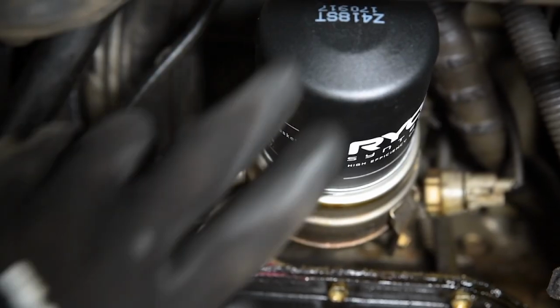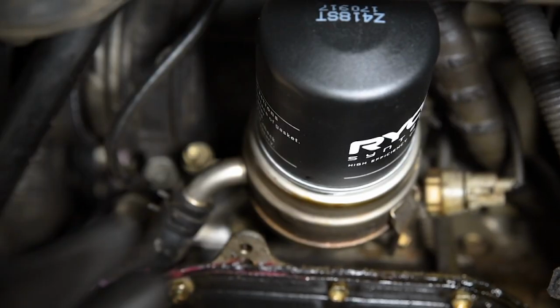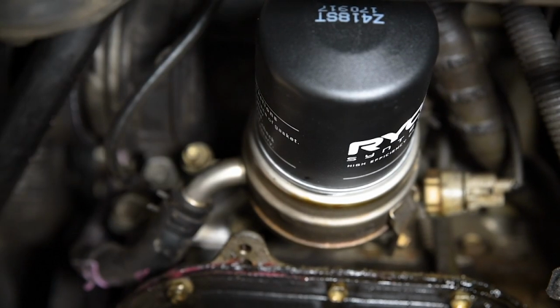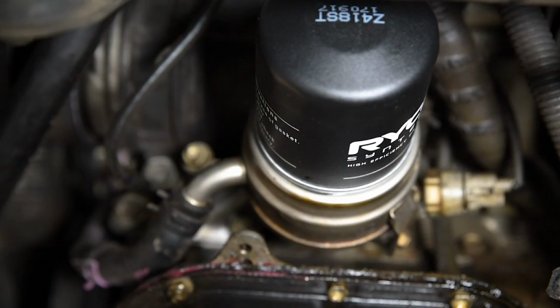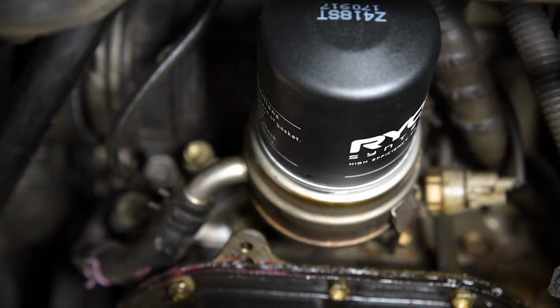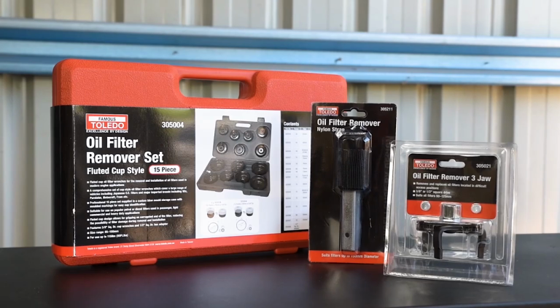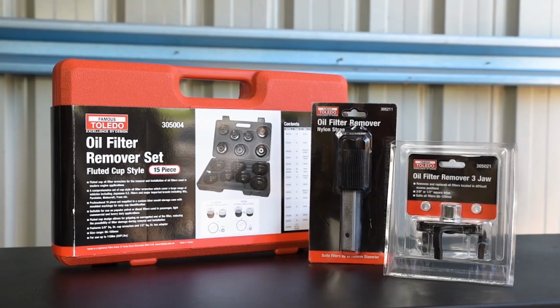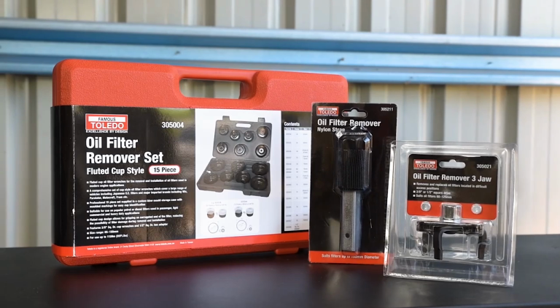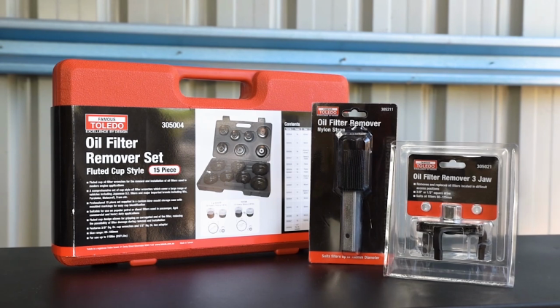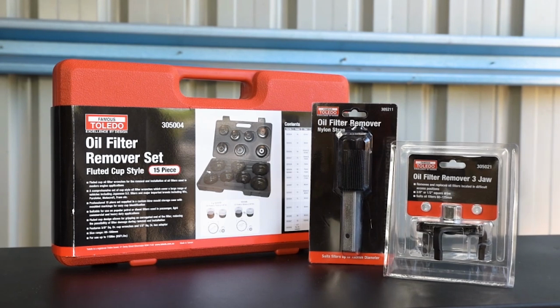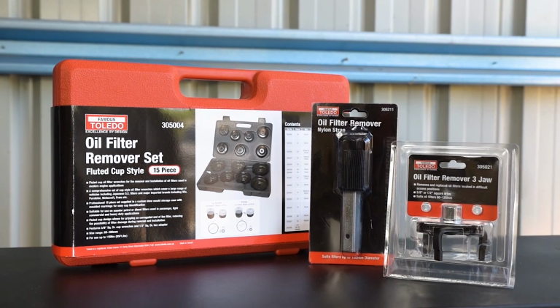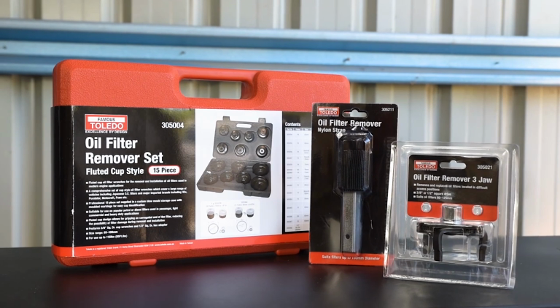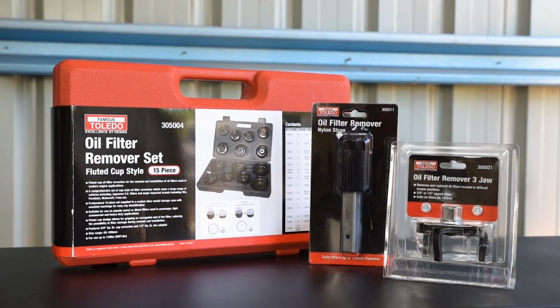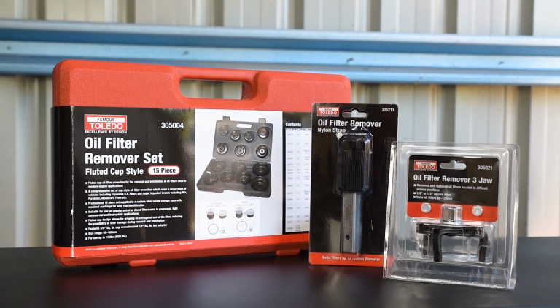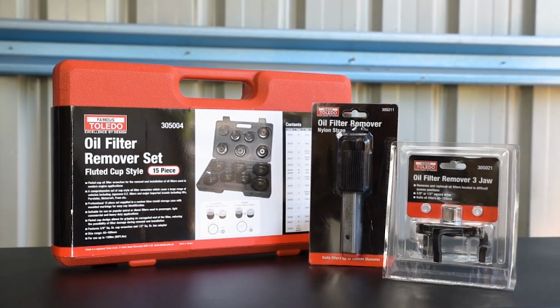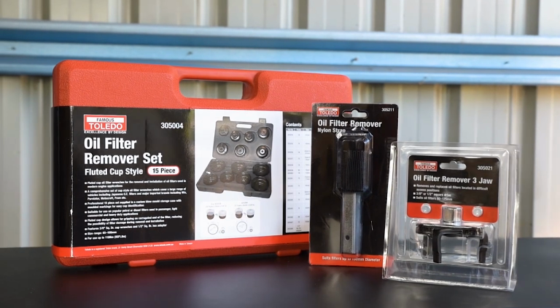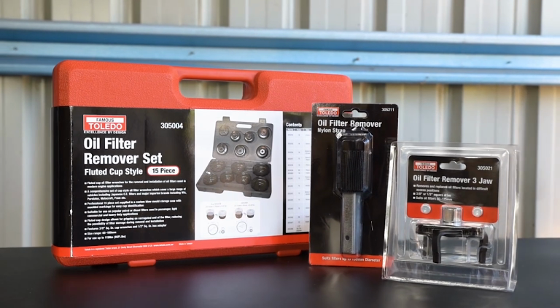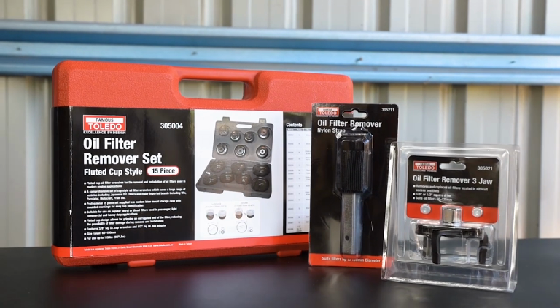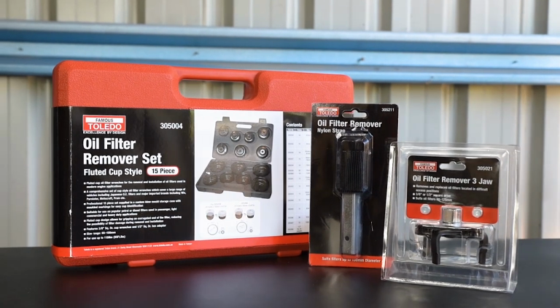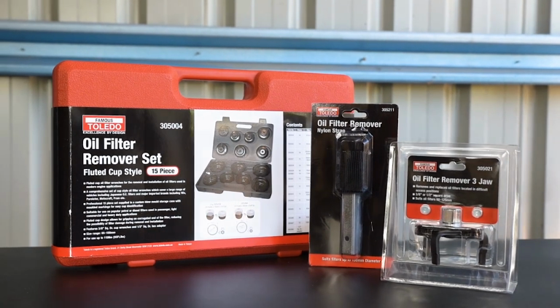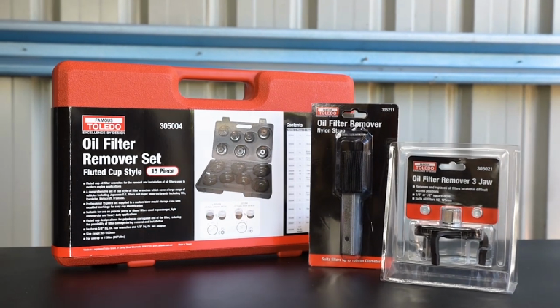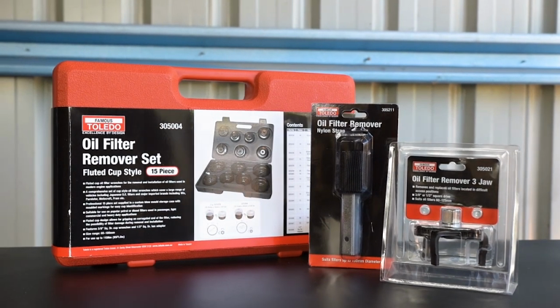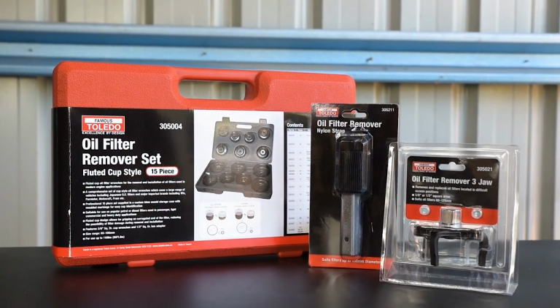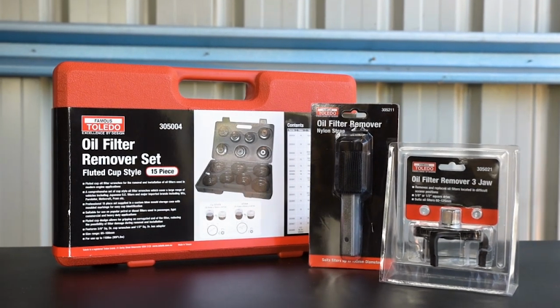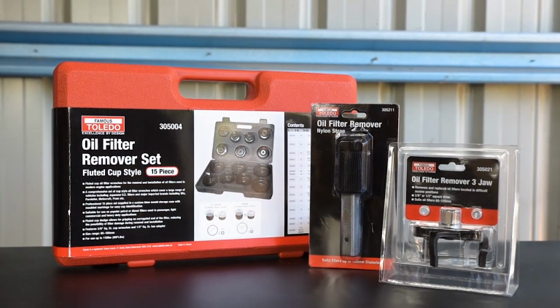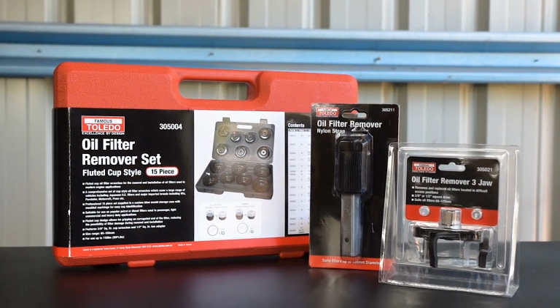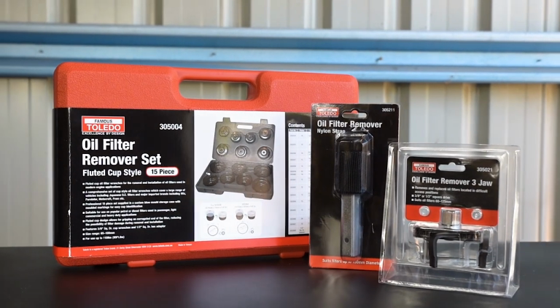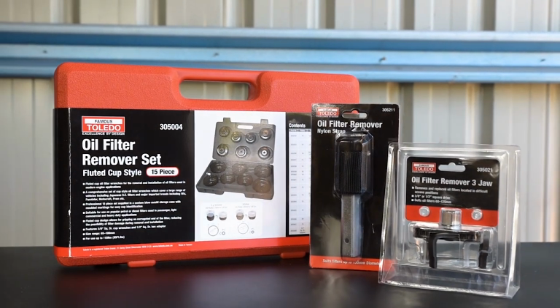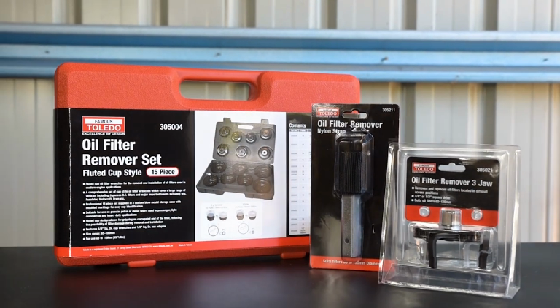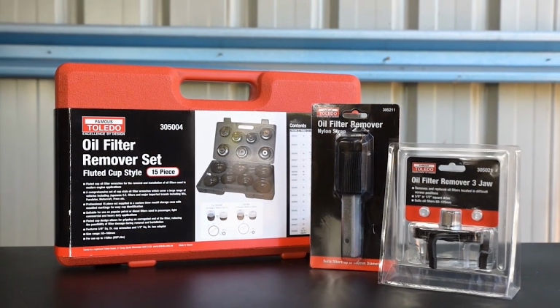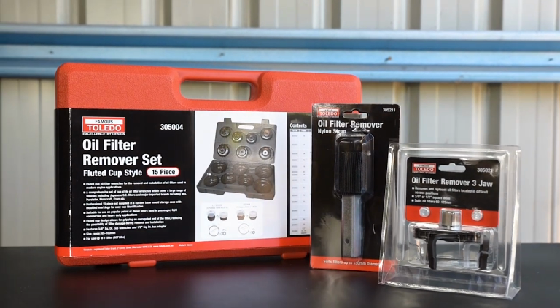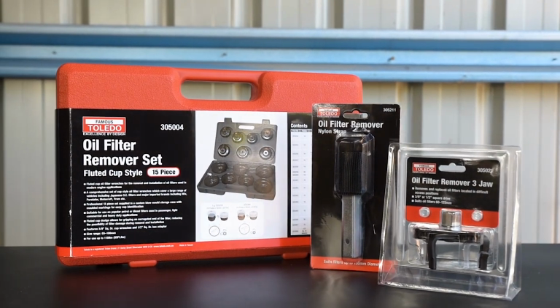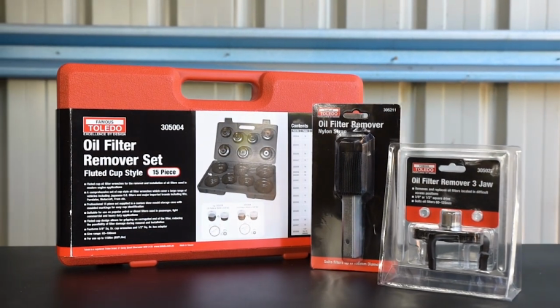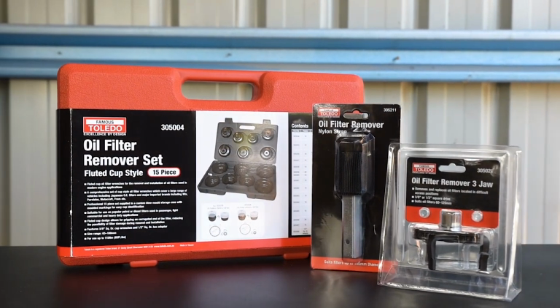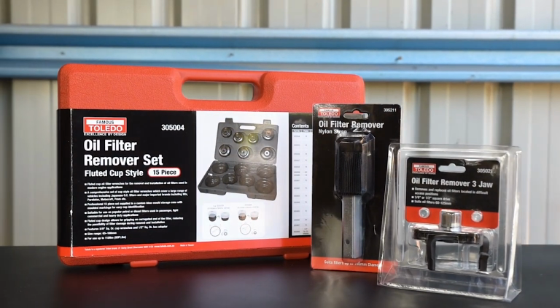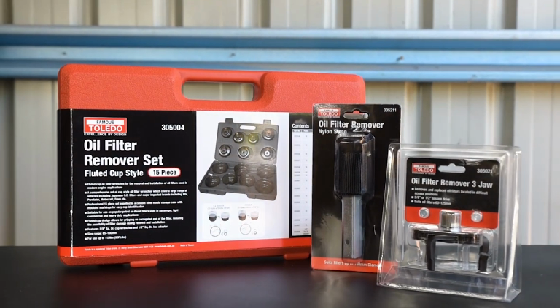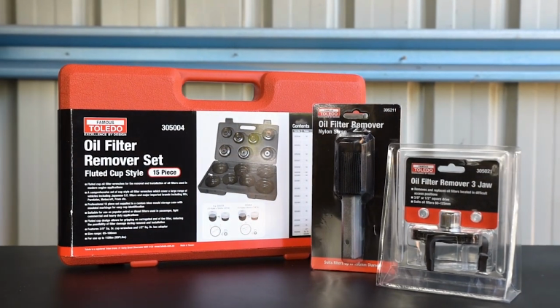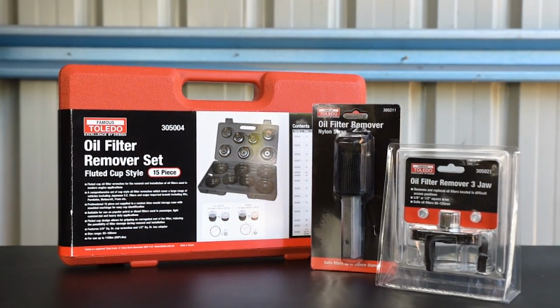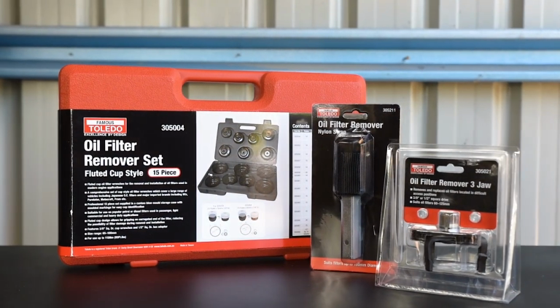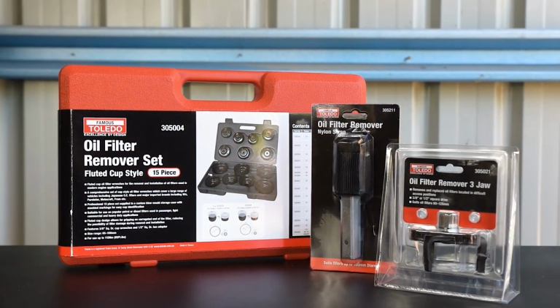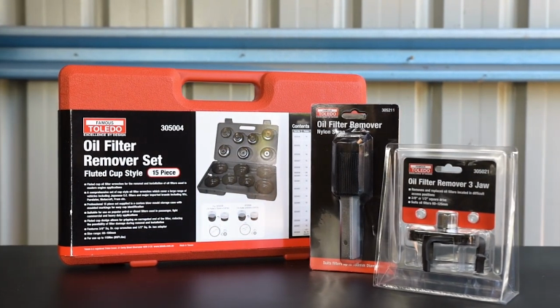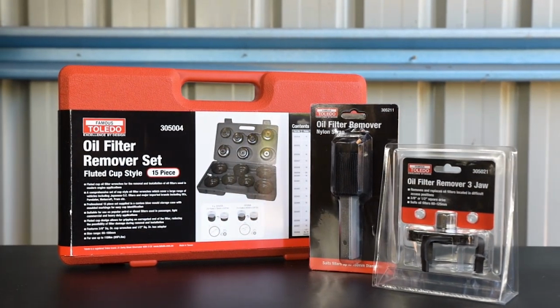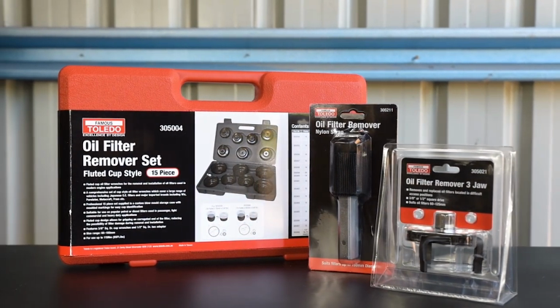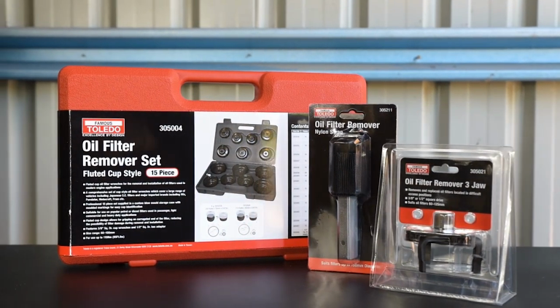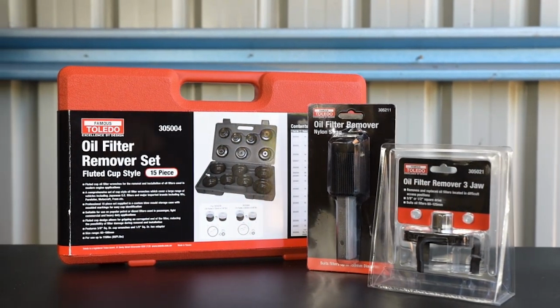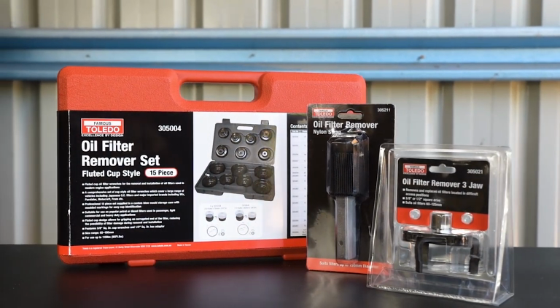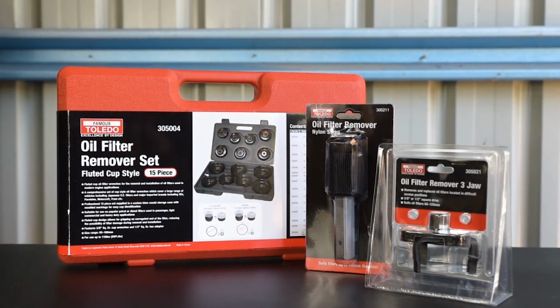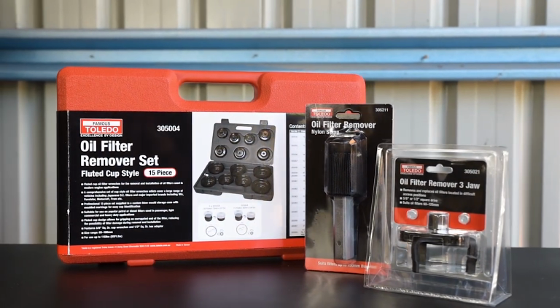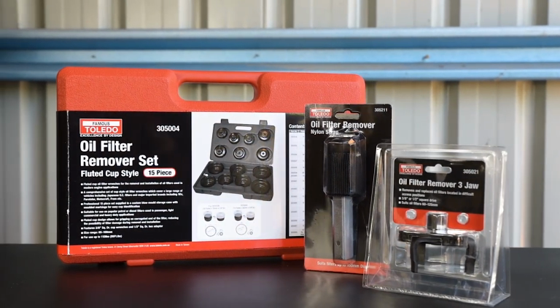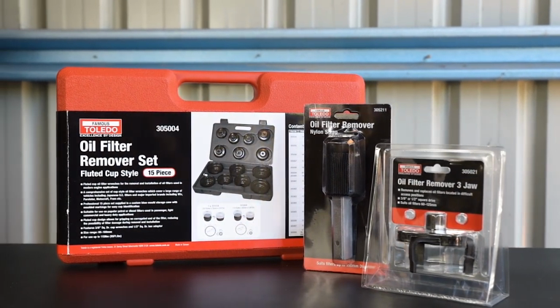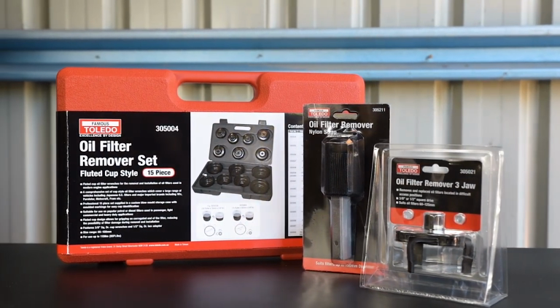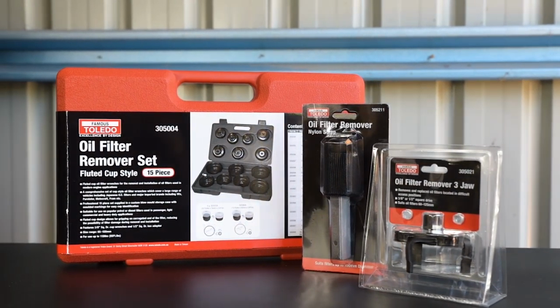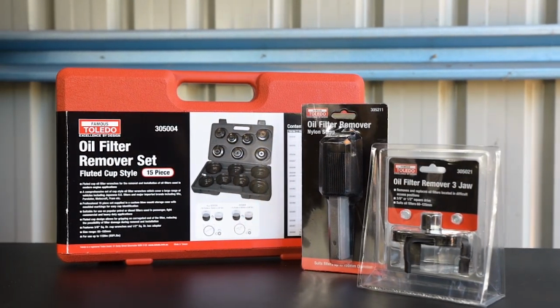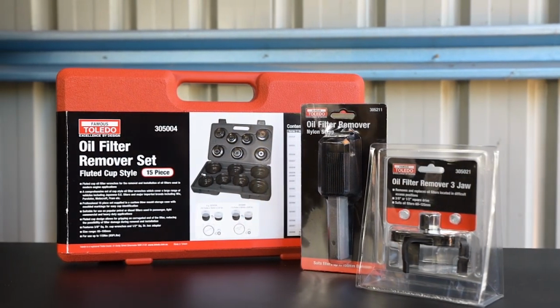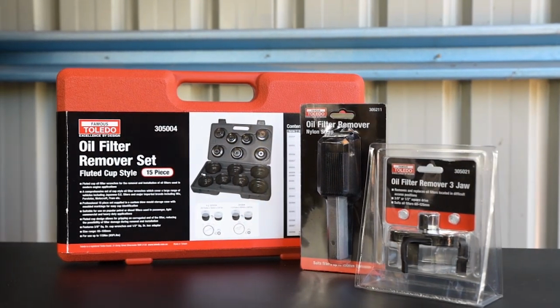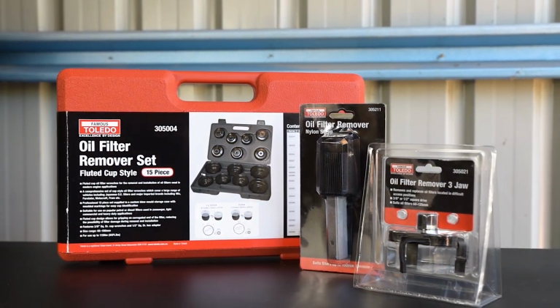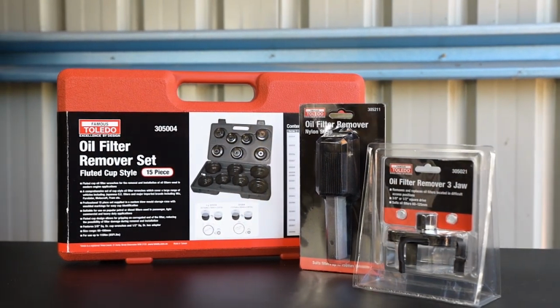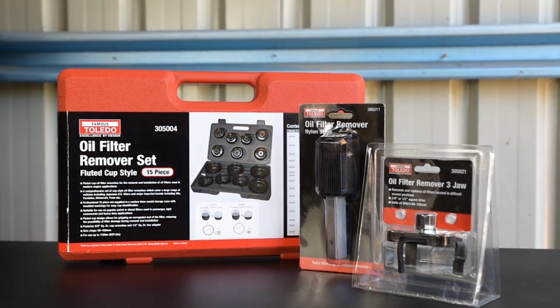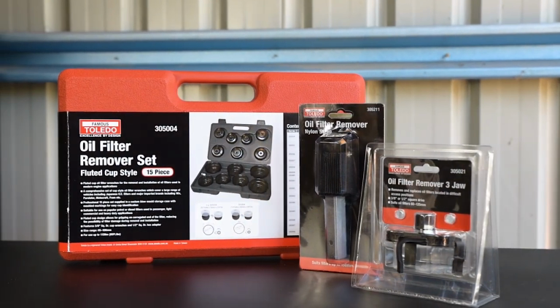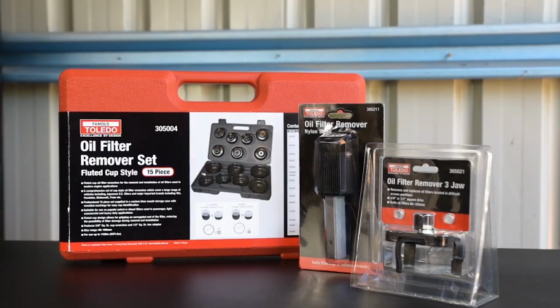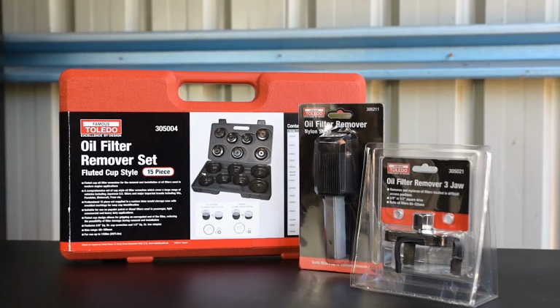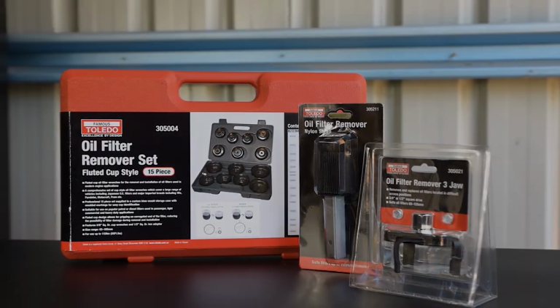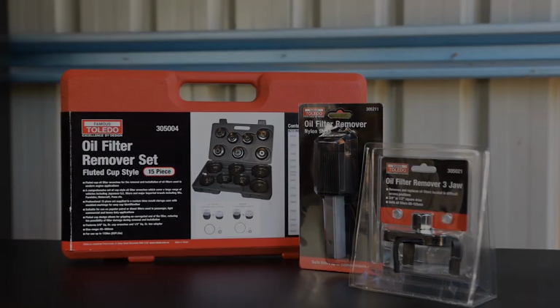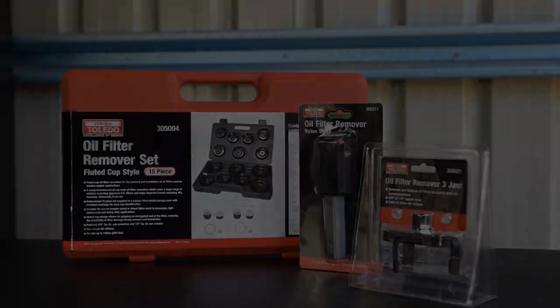With Toledo oil filter removers, doing a simple filter change need not be a stressful job.